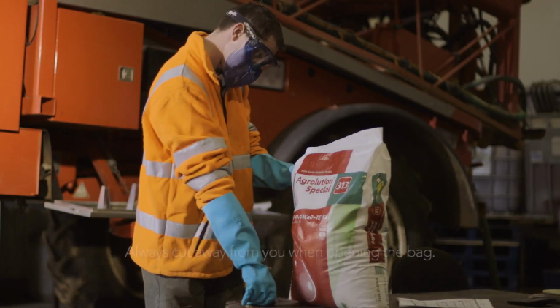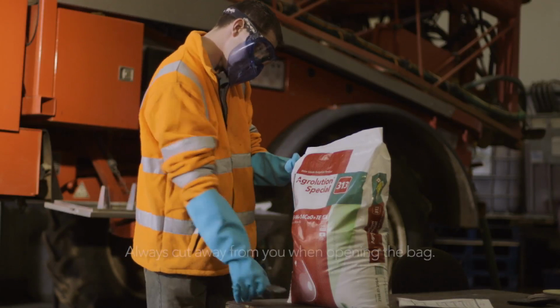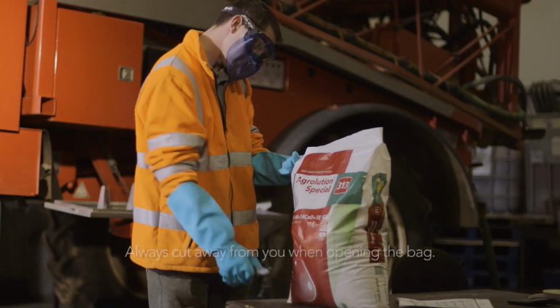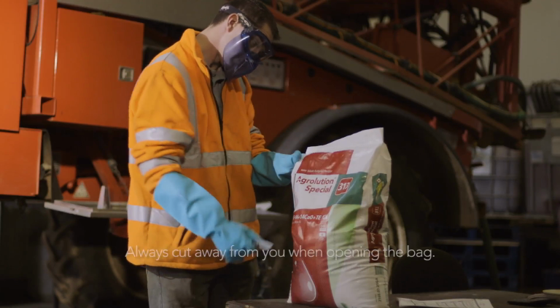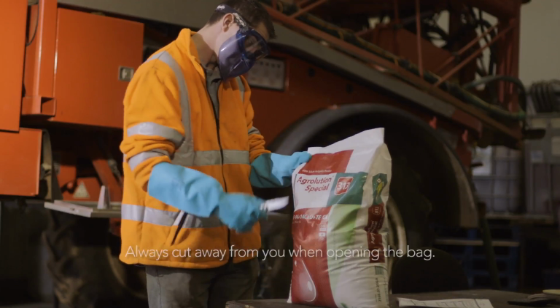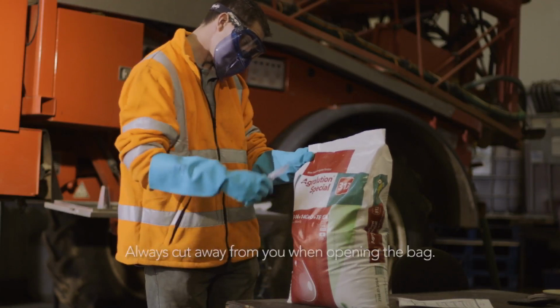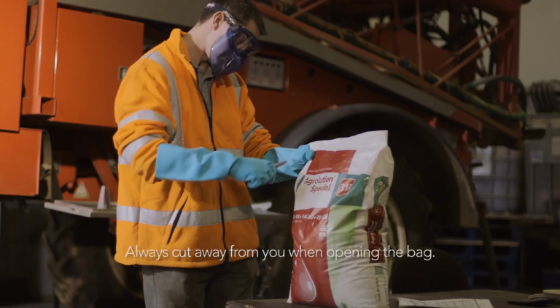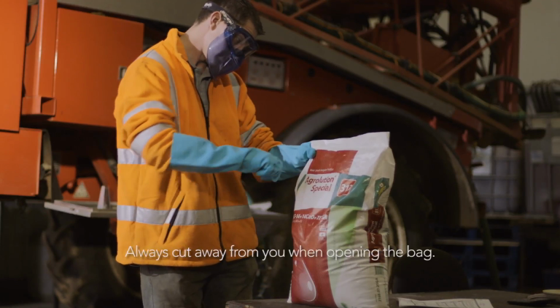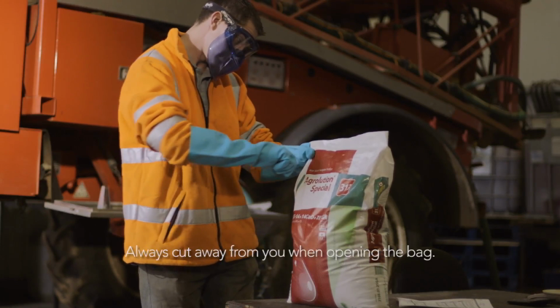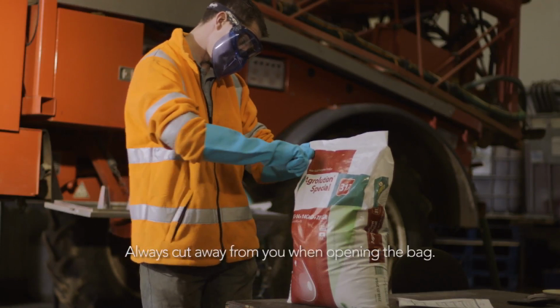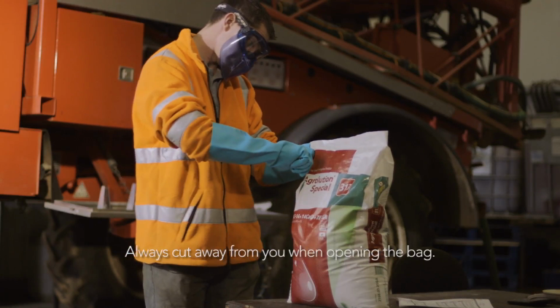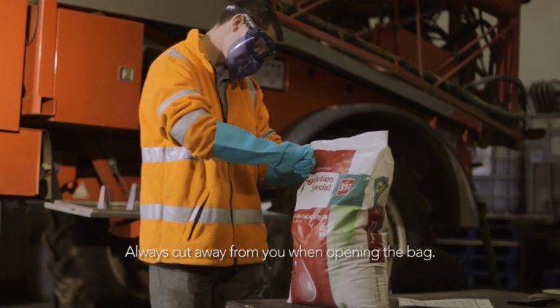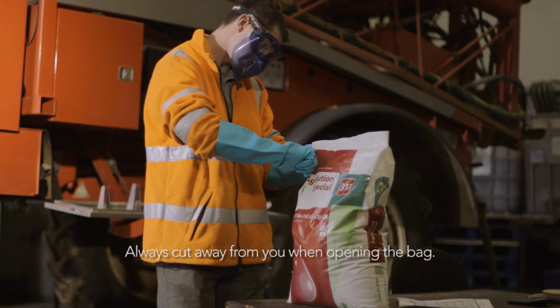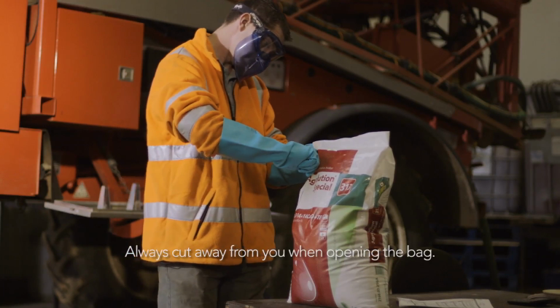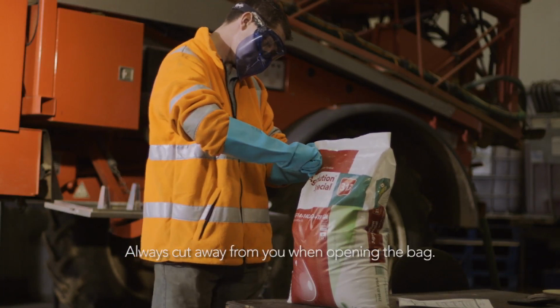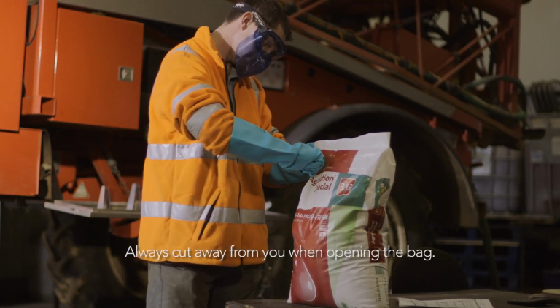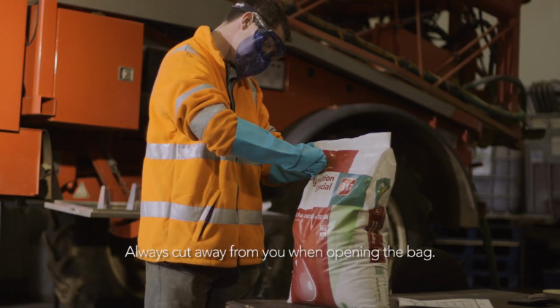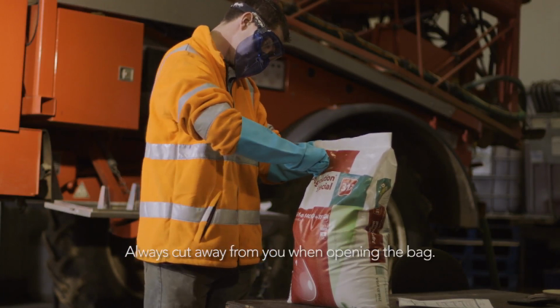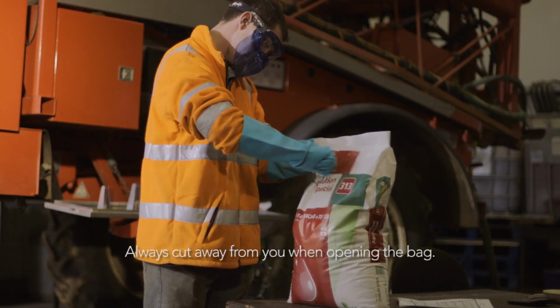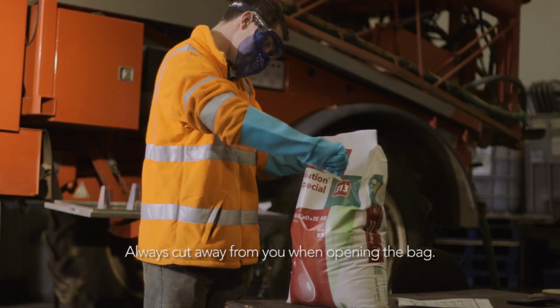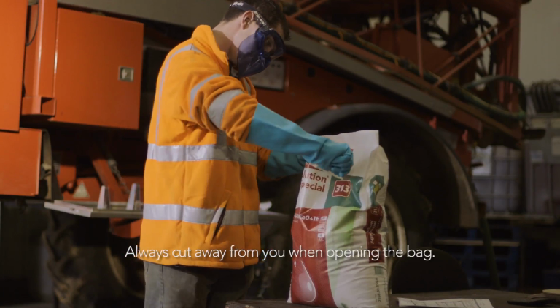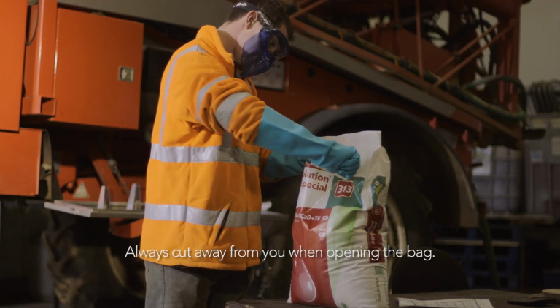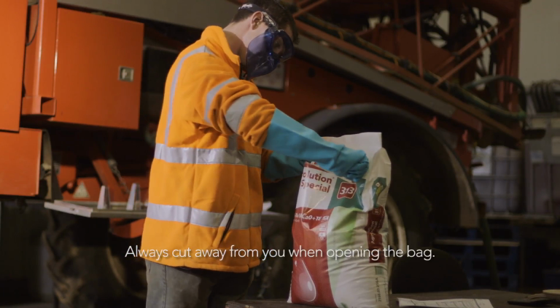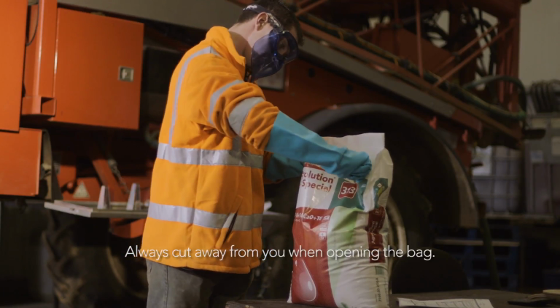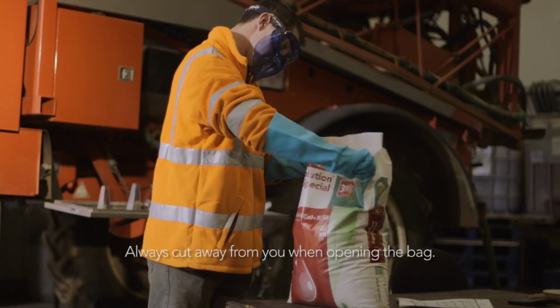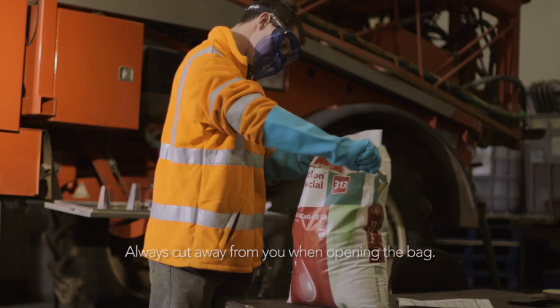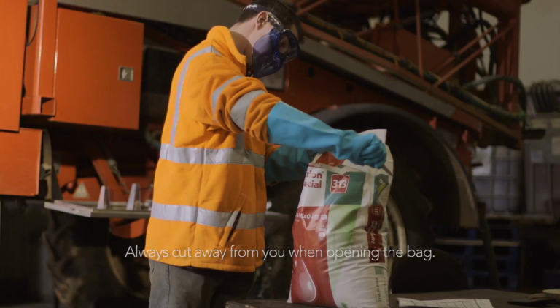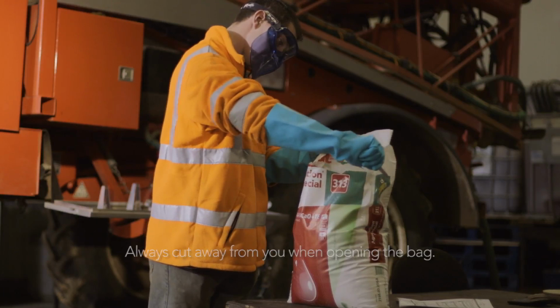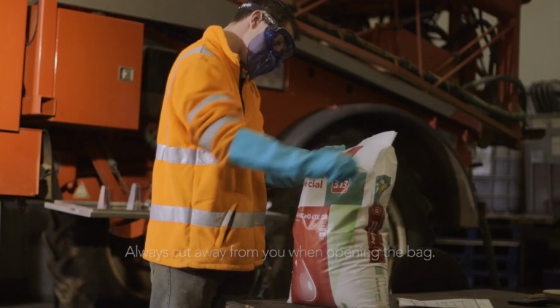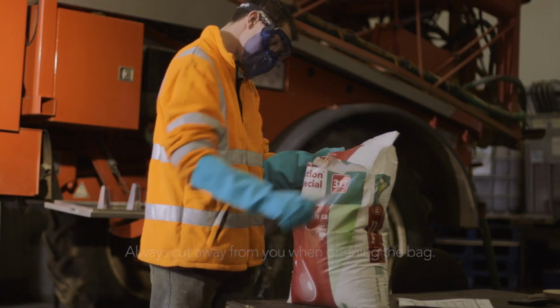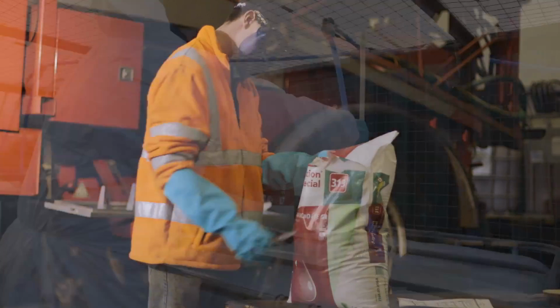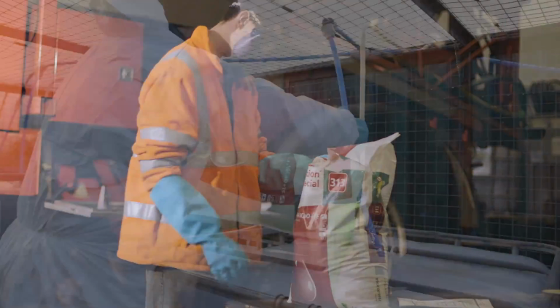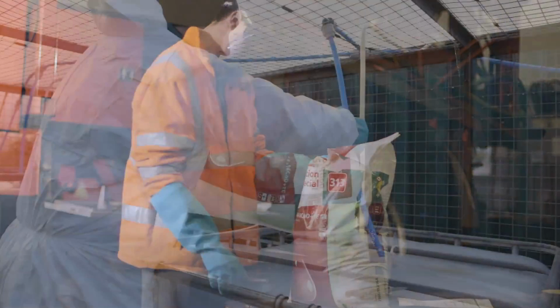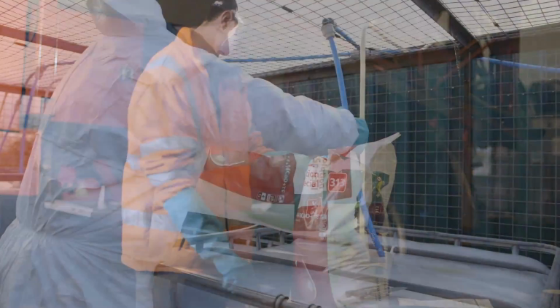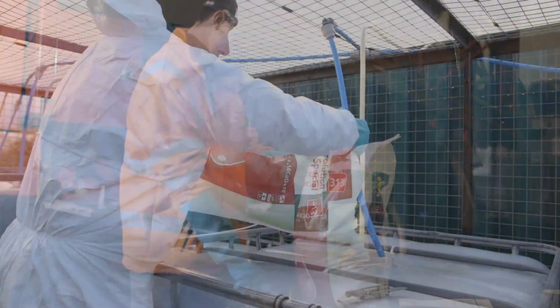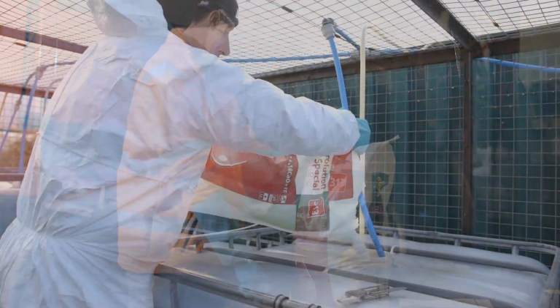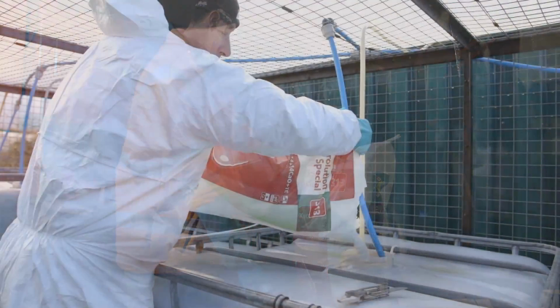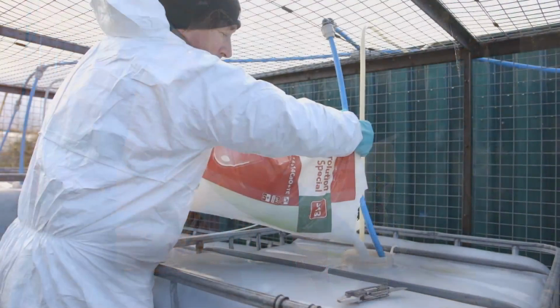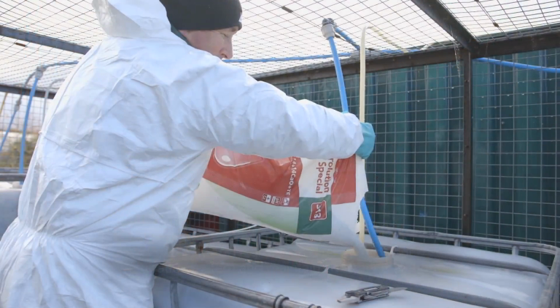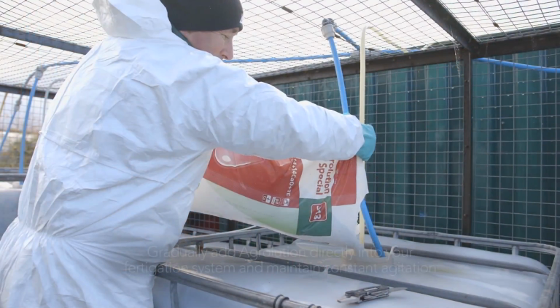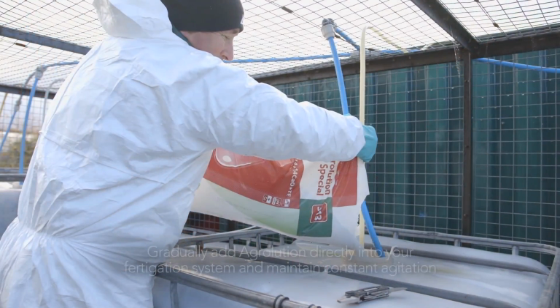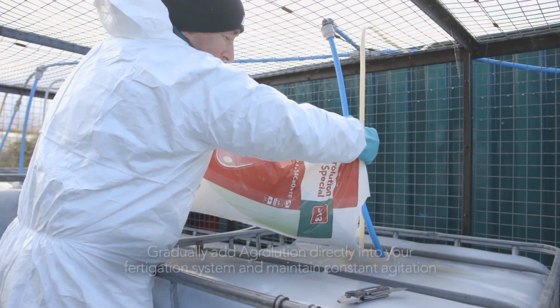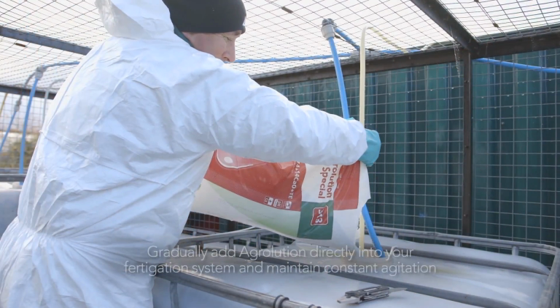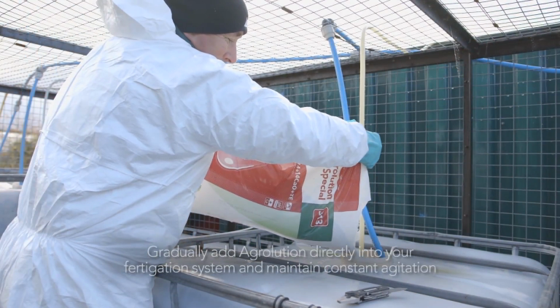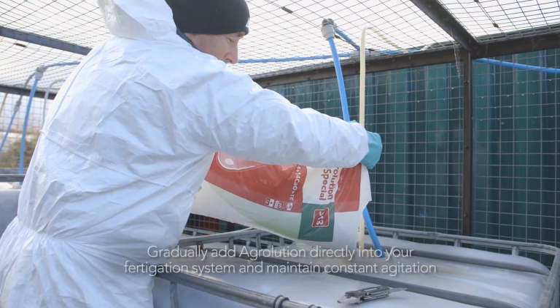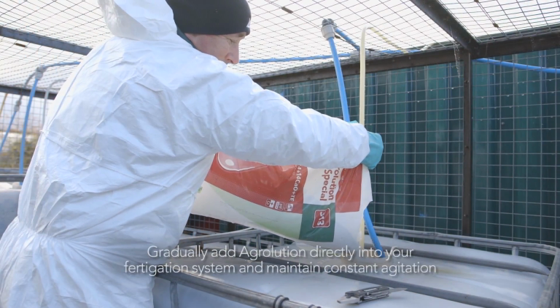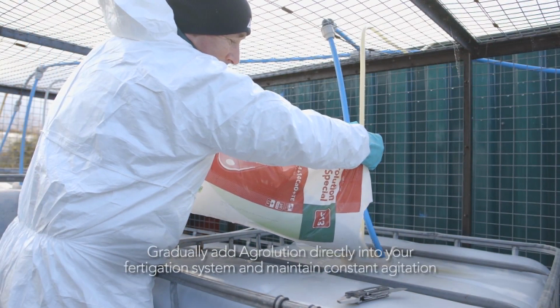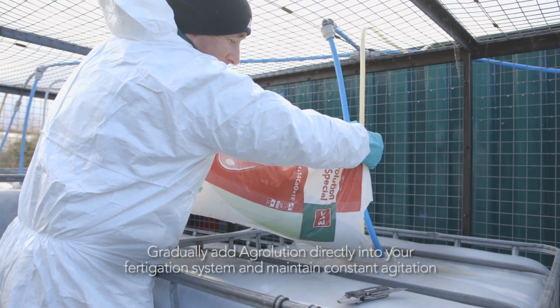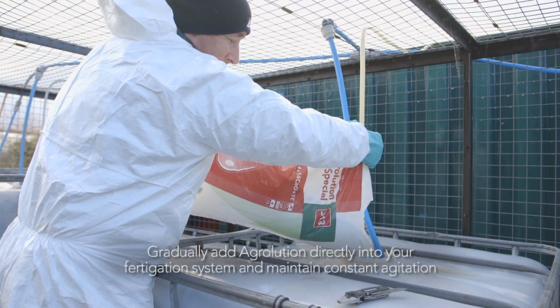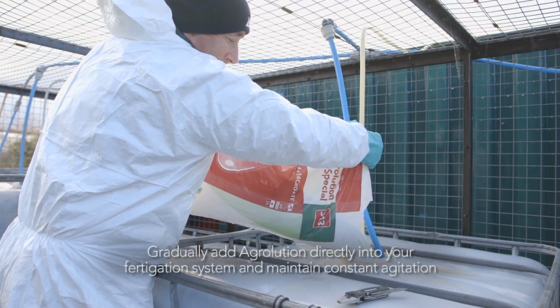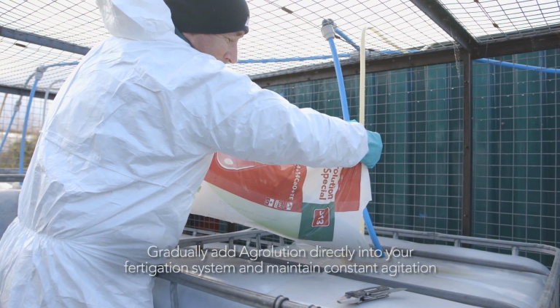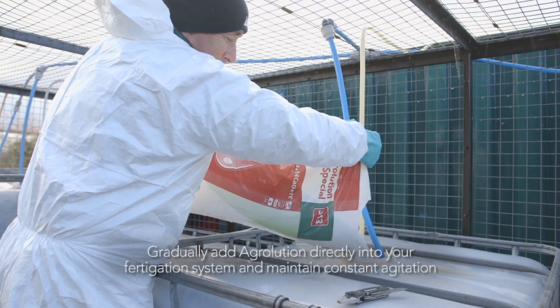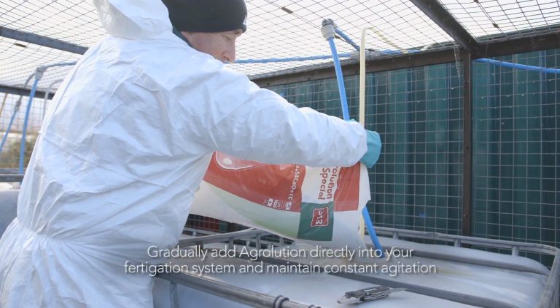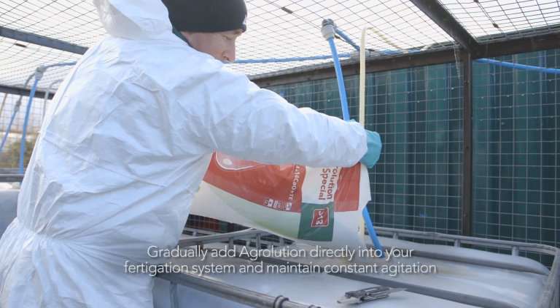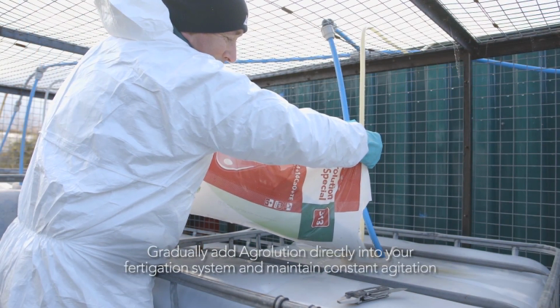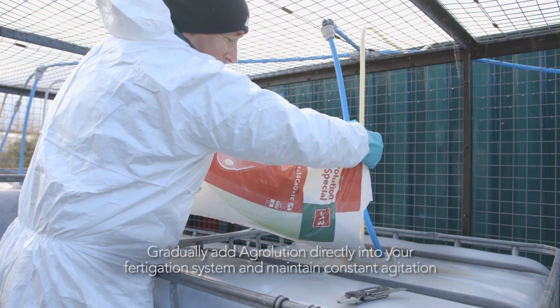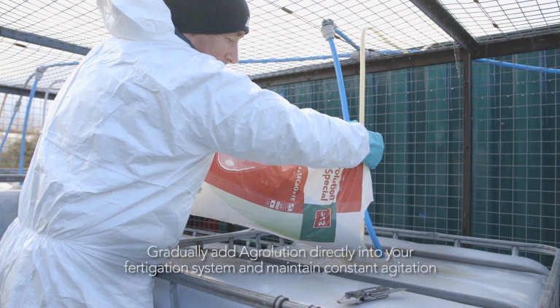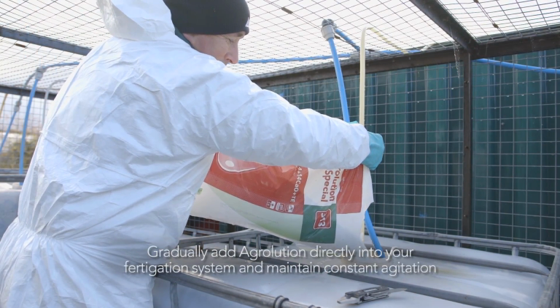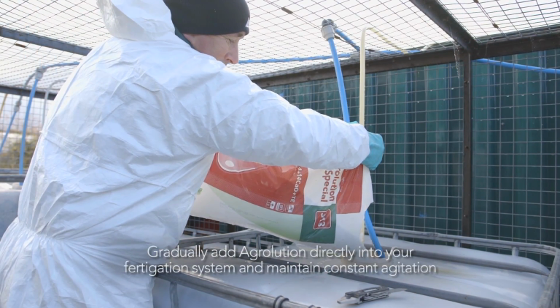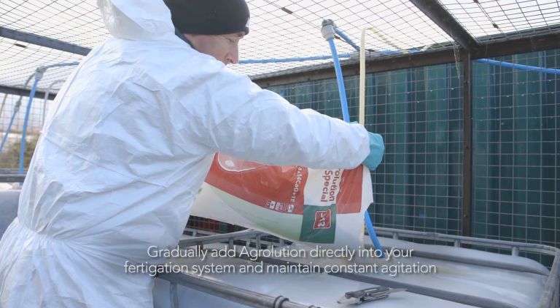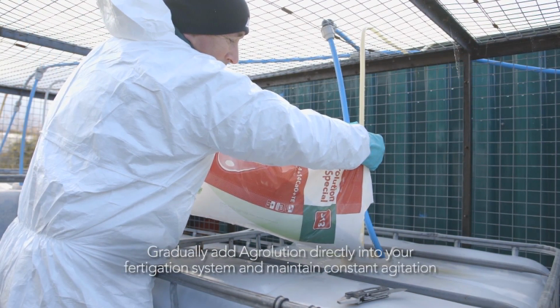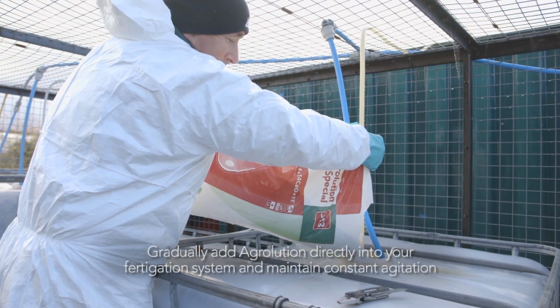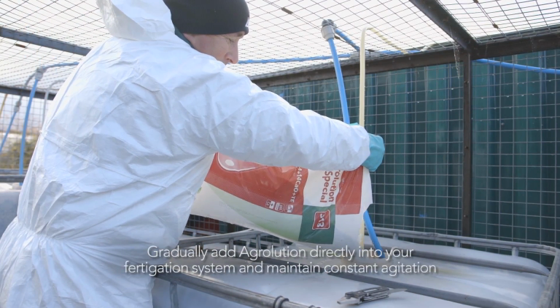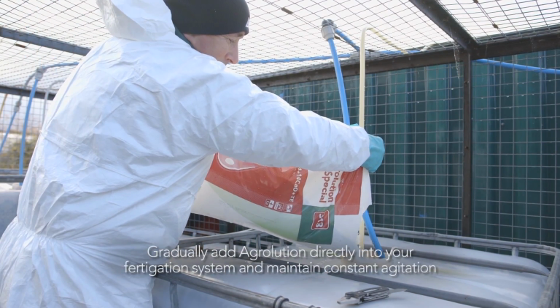Always cut away from you when opening the bag. Gradually add AgriLution directly into your fertigation system.